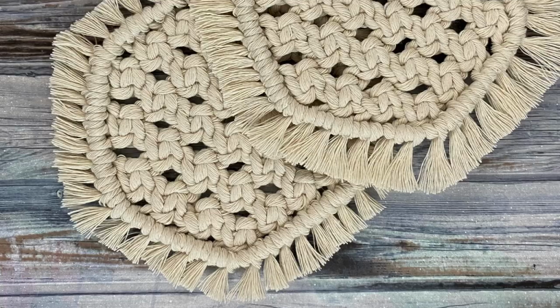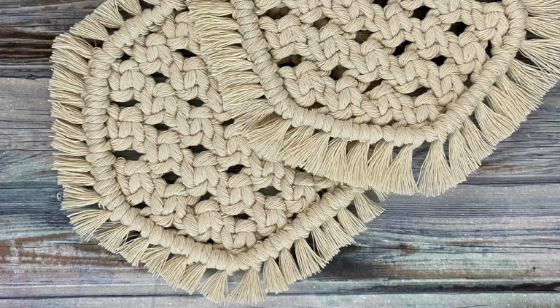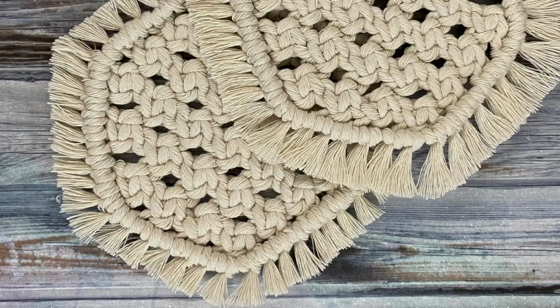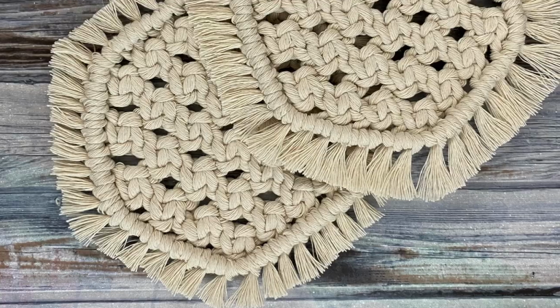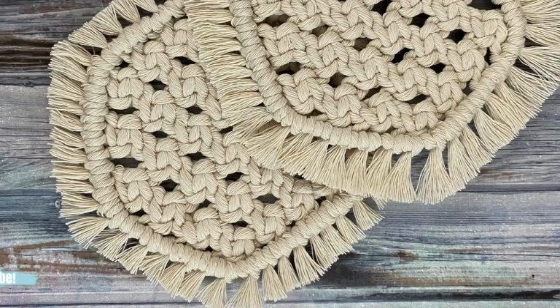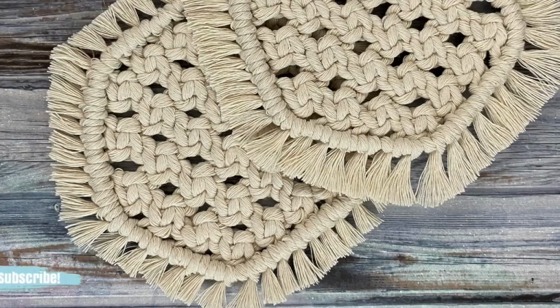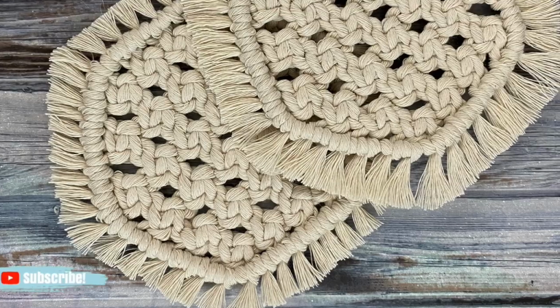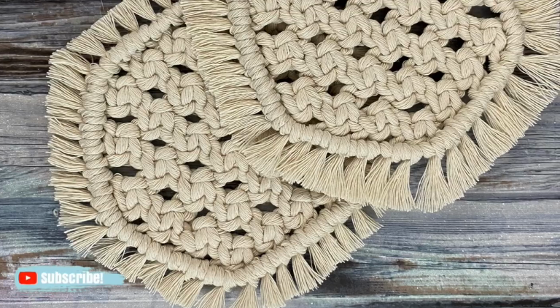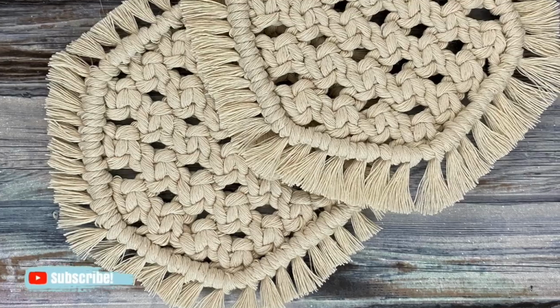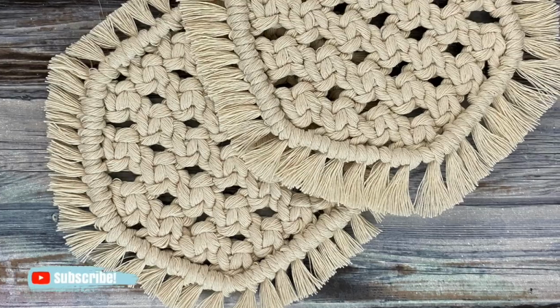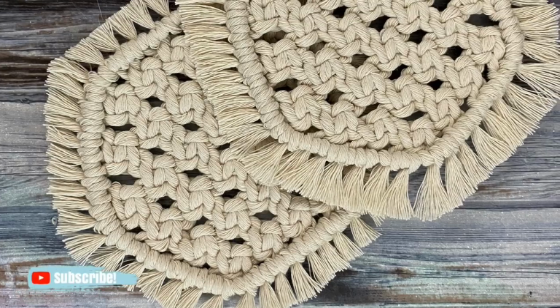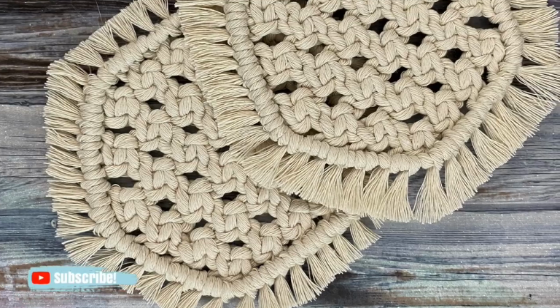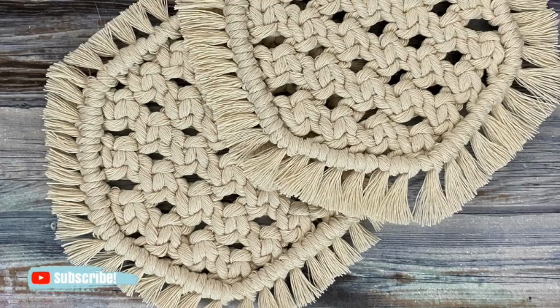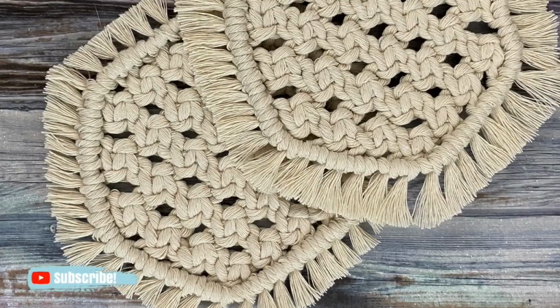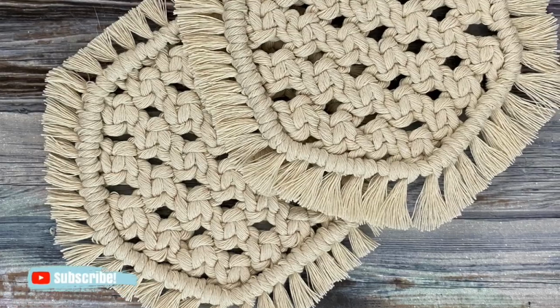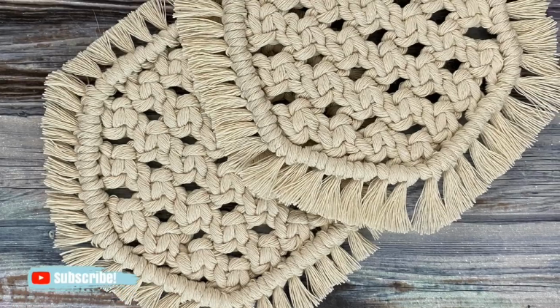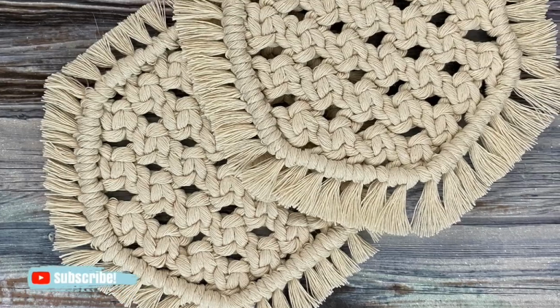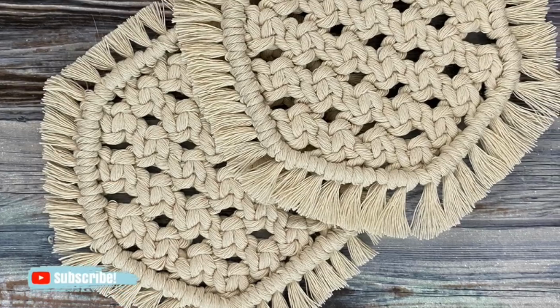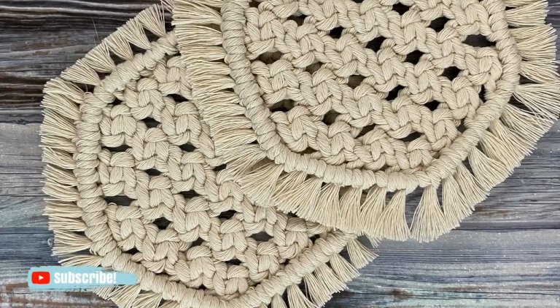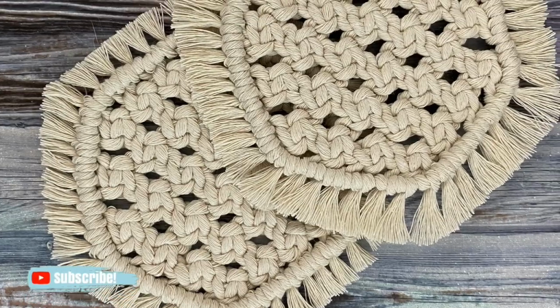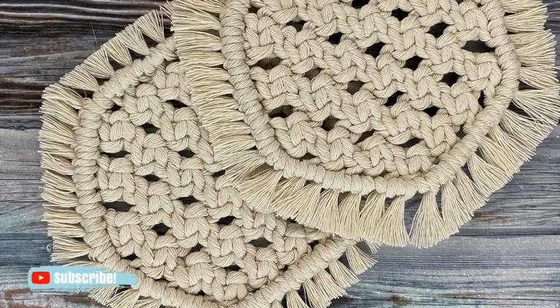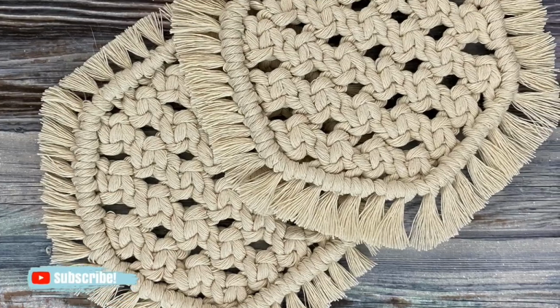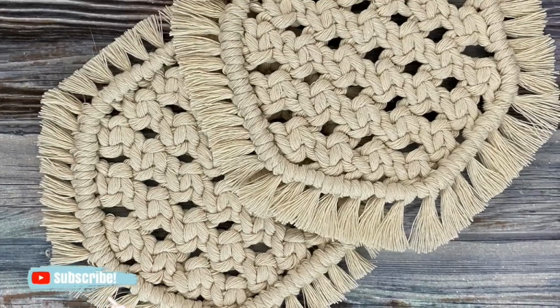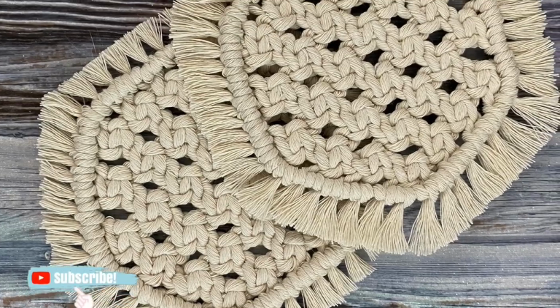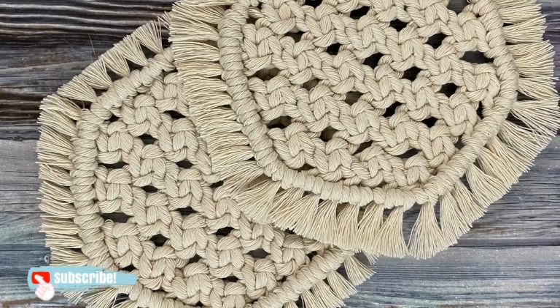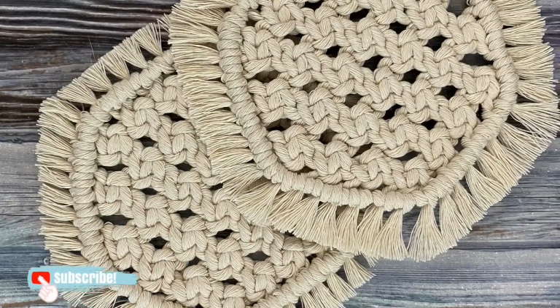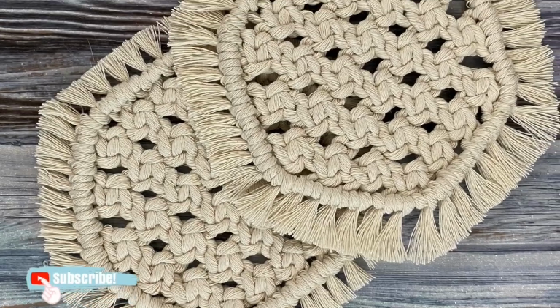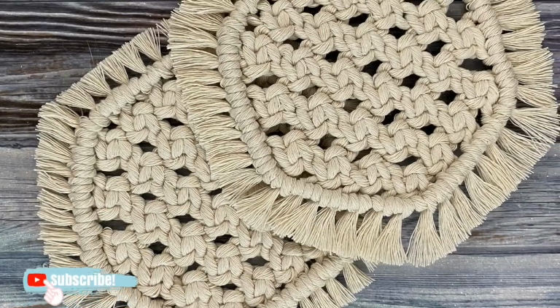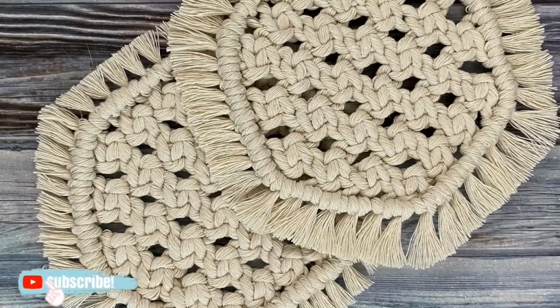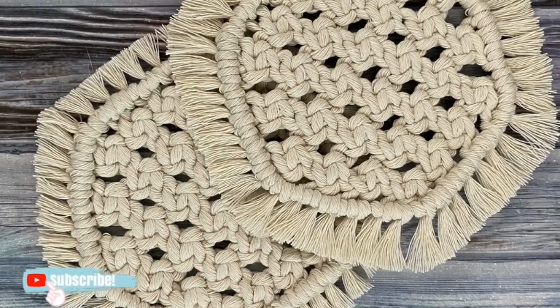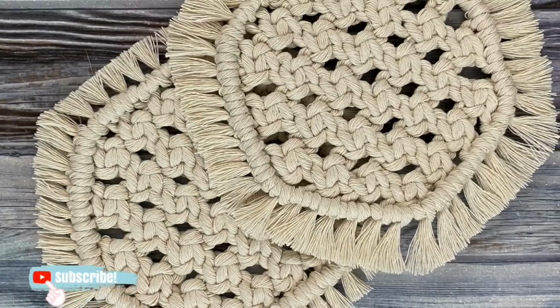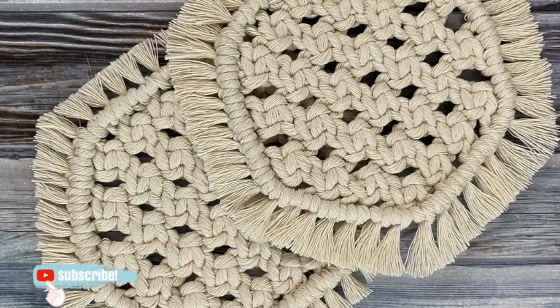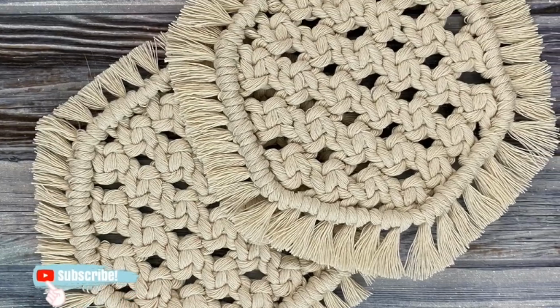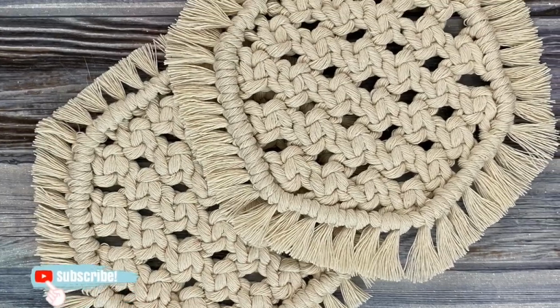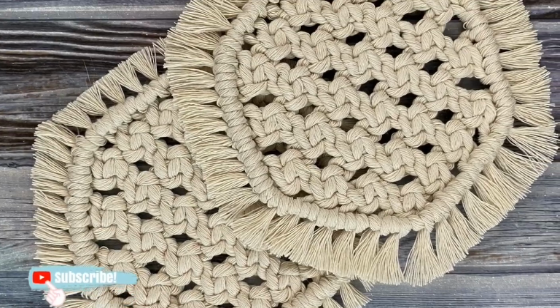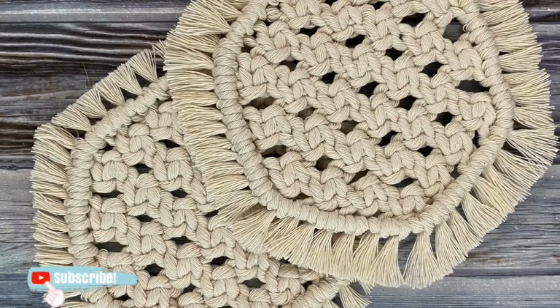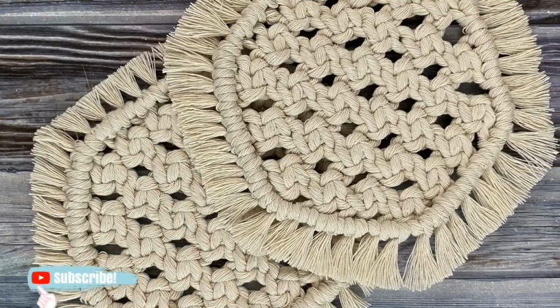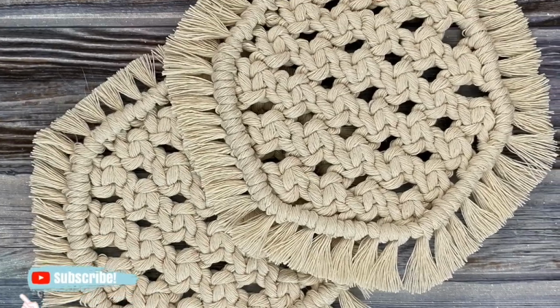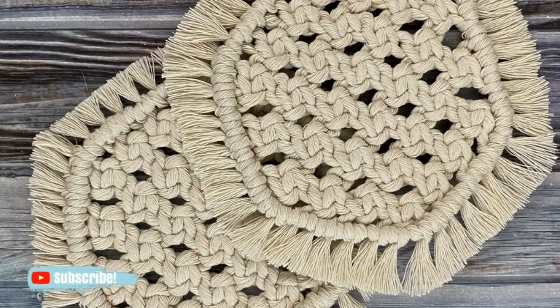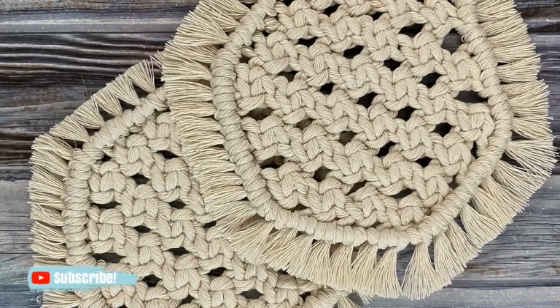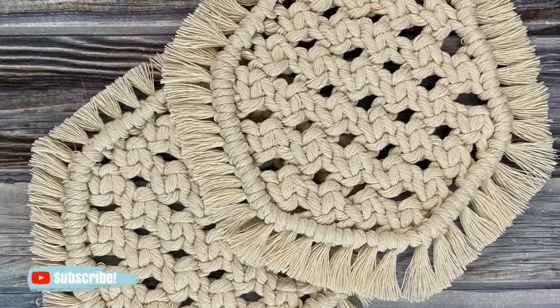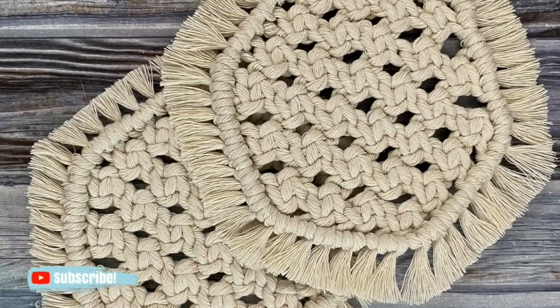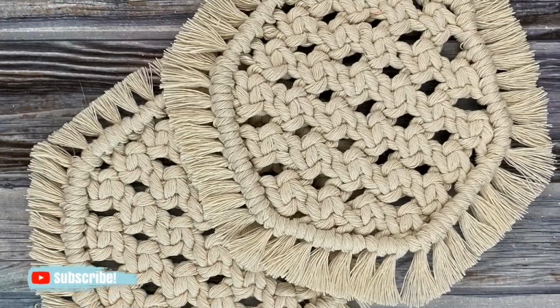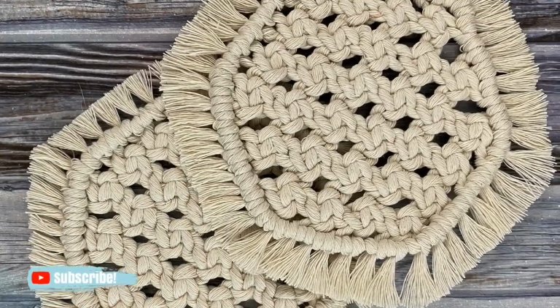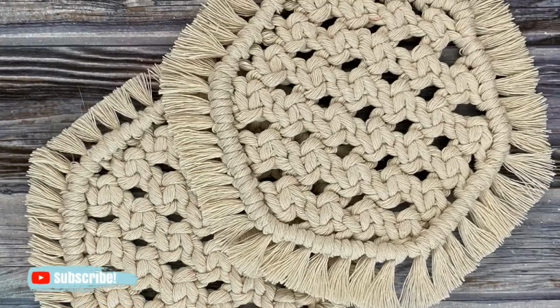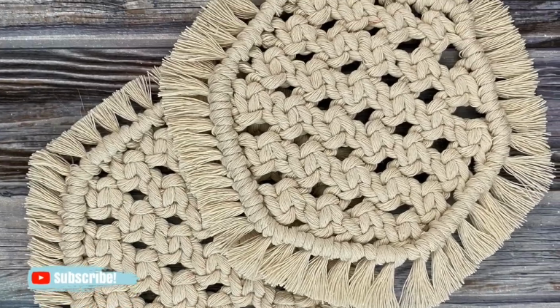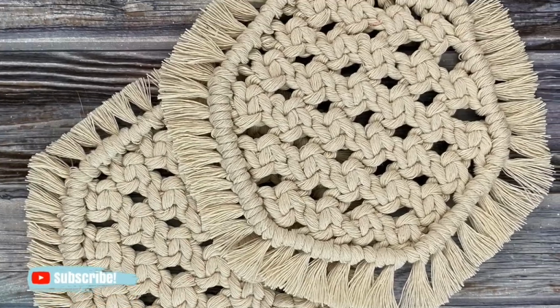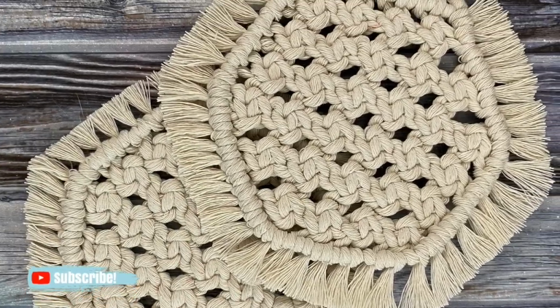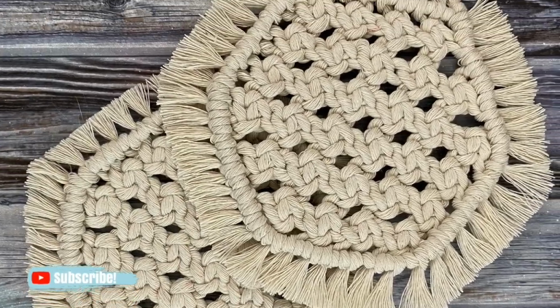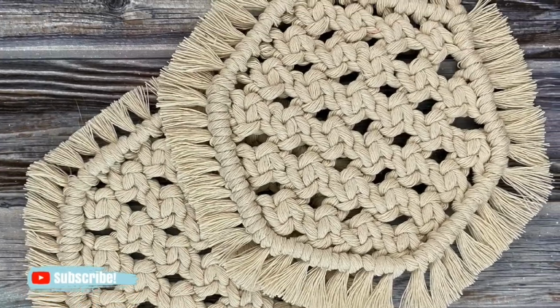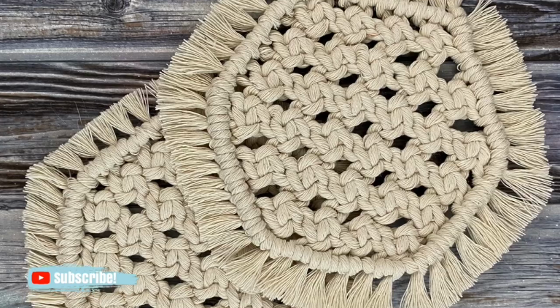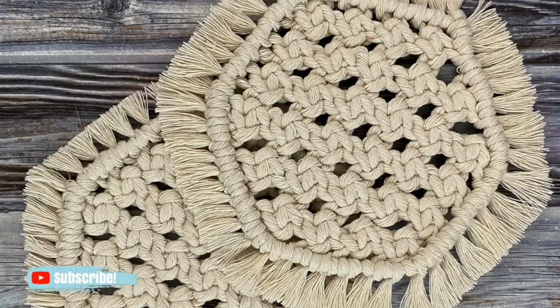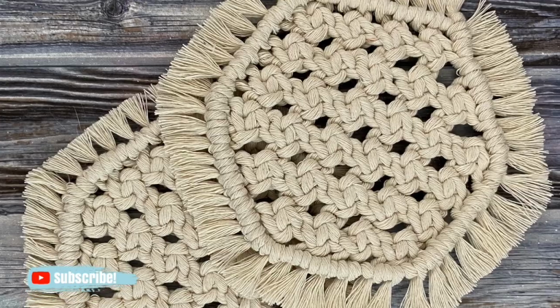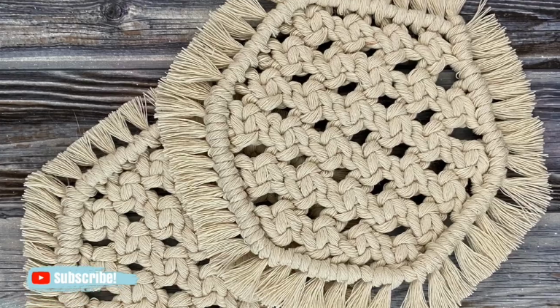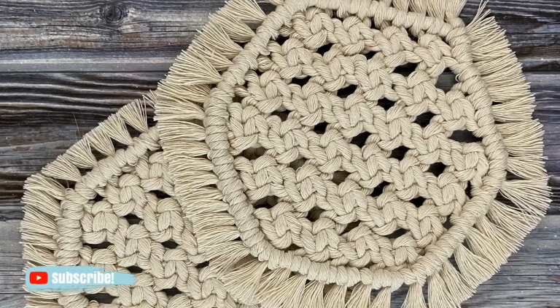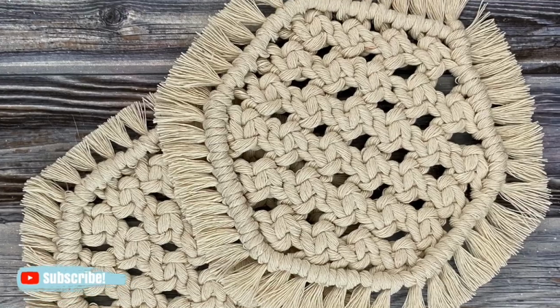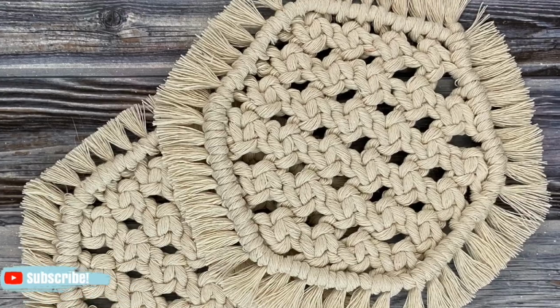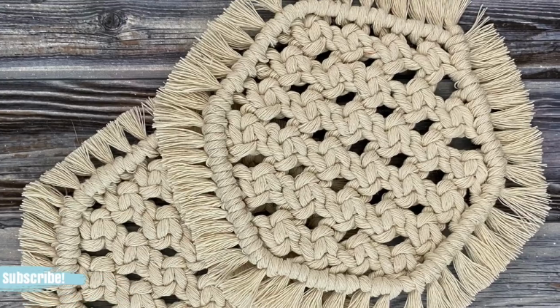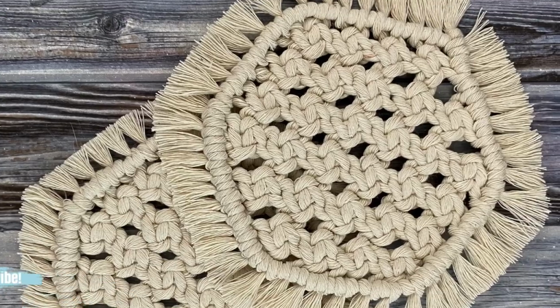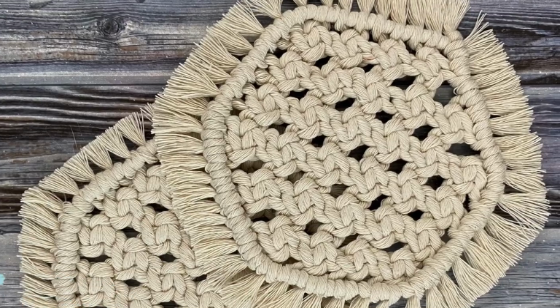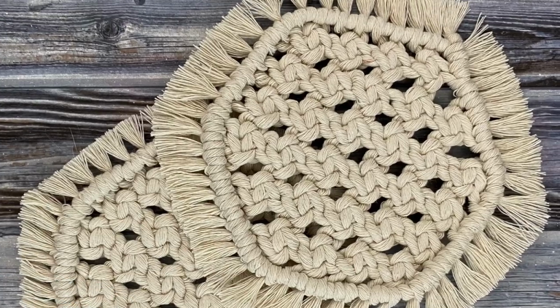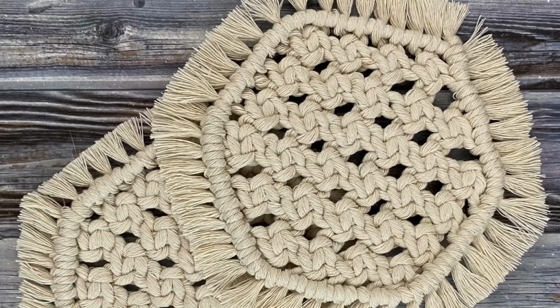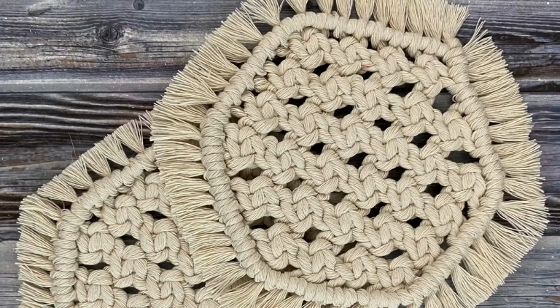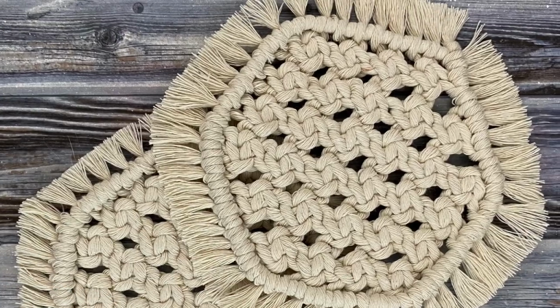Hey guys, it's me Crystal from Marching North and today I'm going to show you how to make these hexagon macrame coasters.